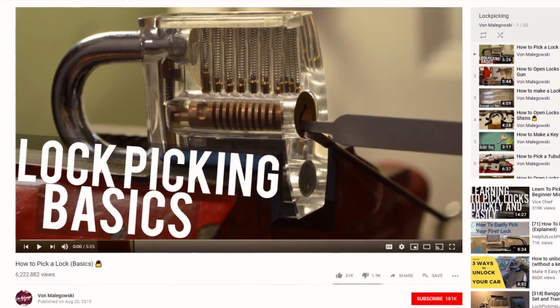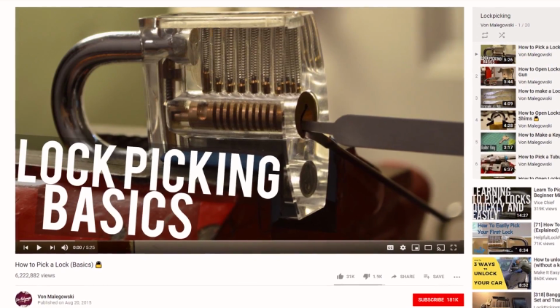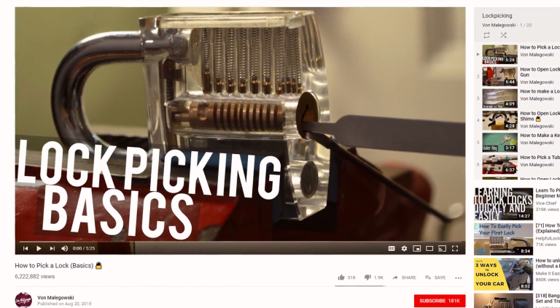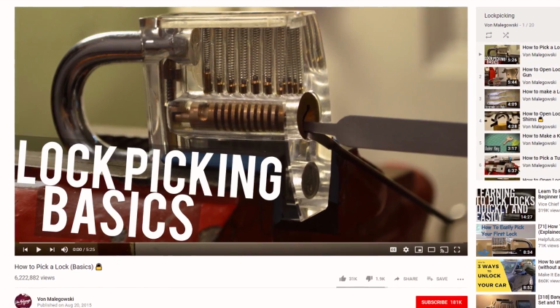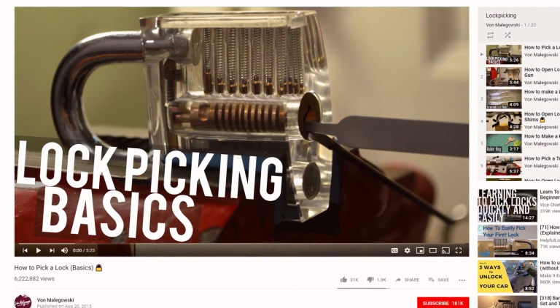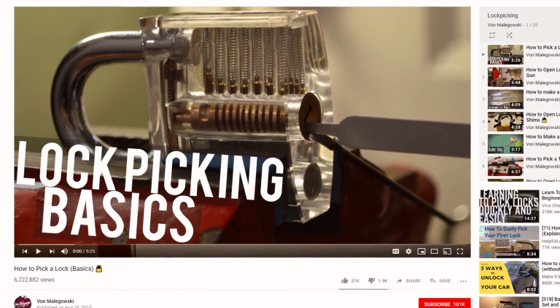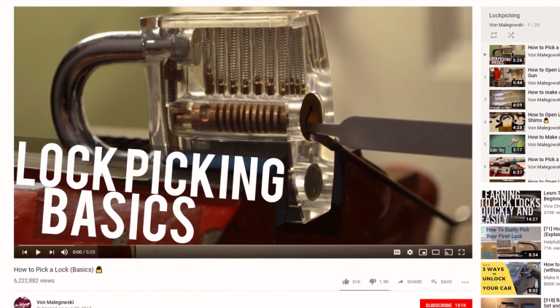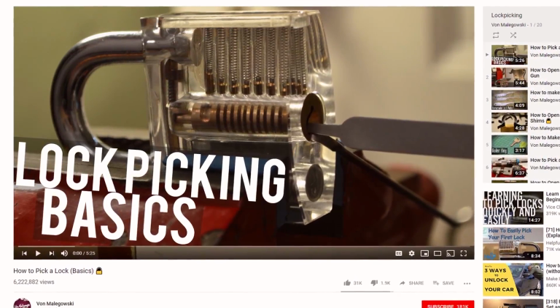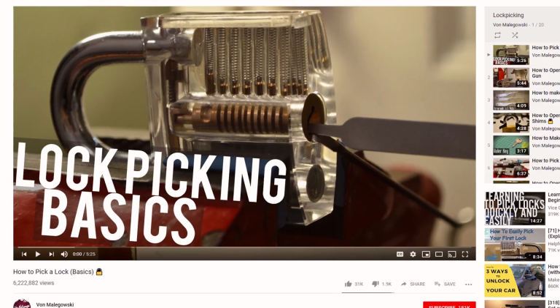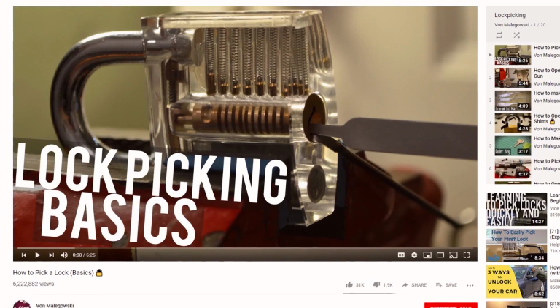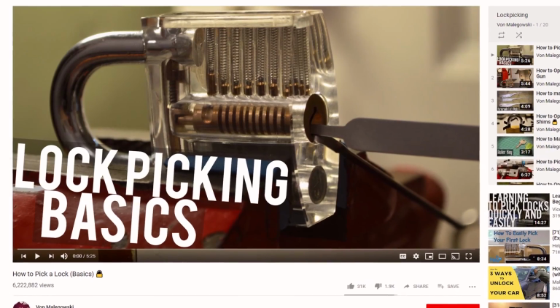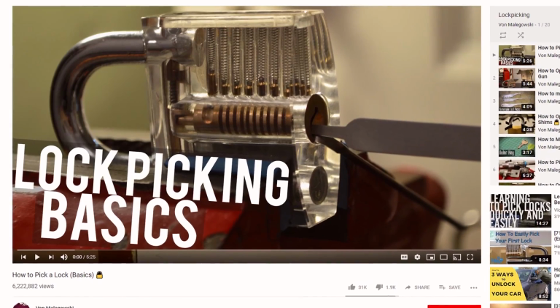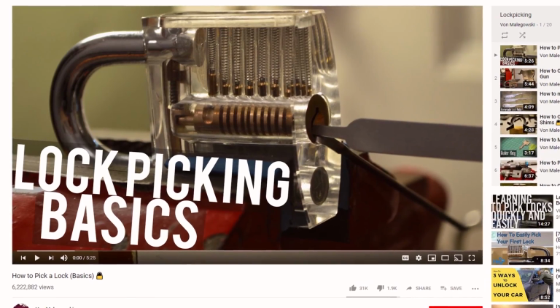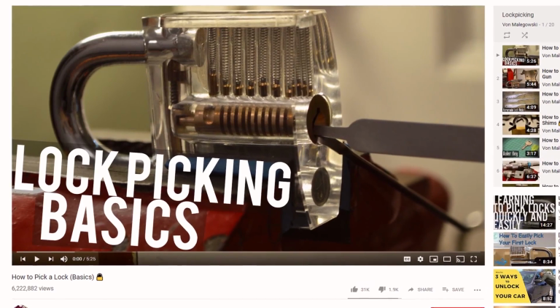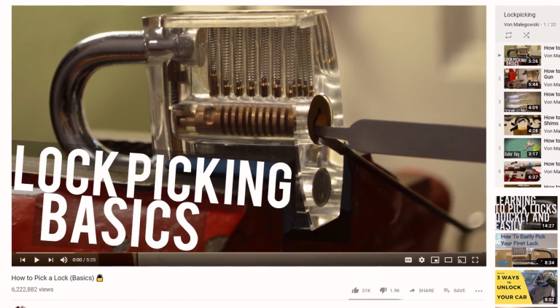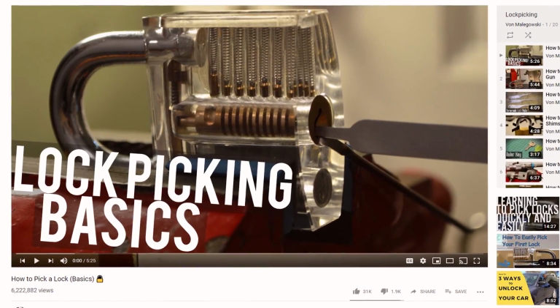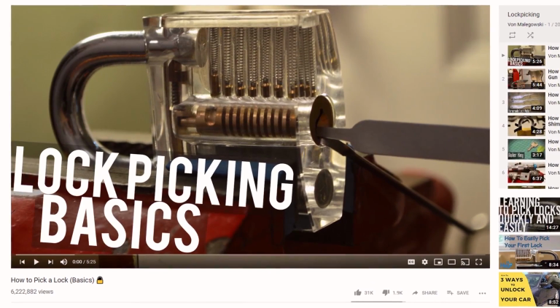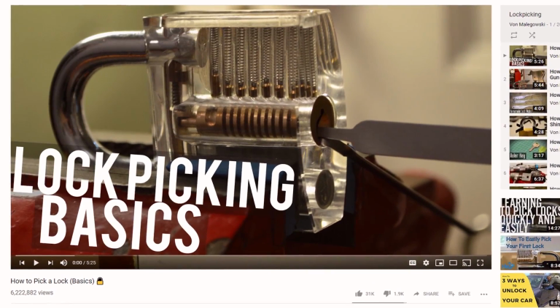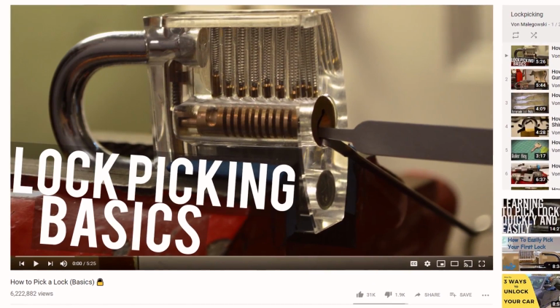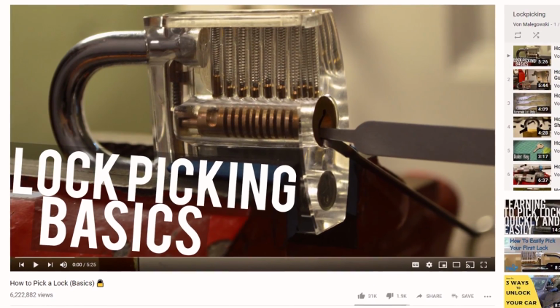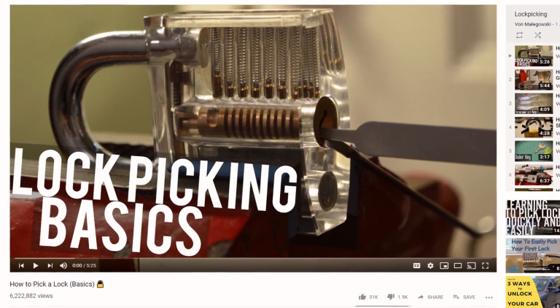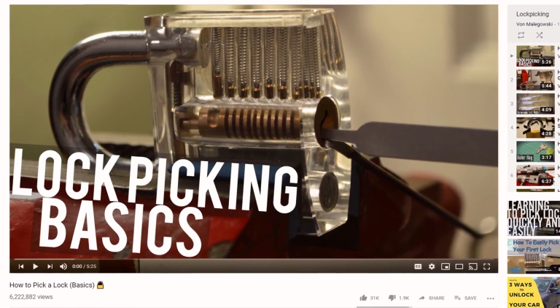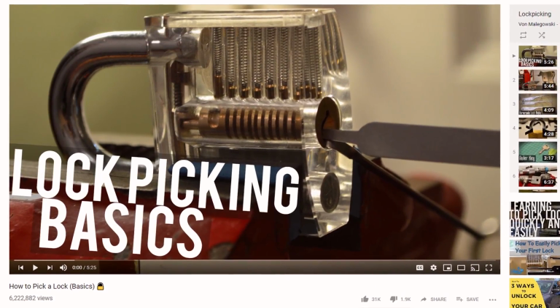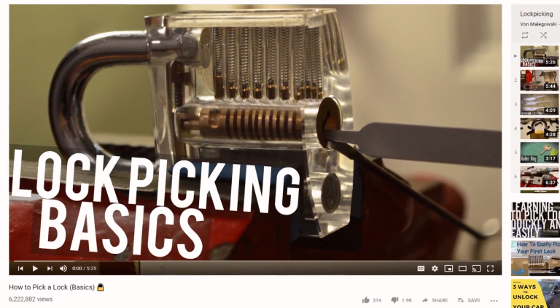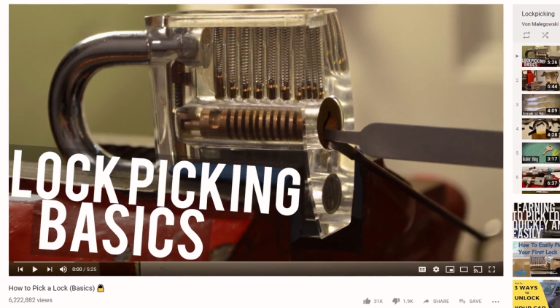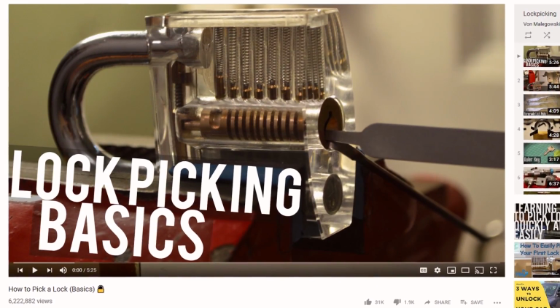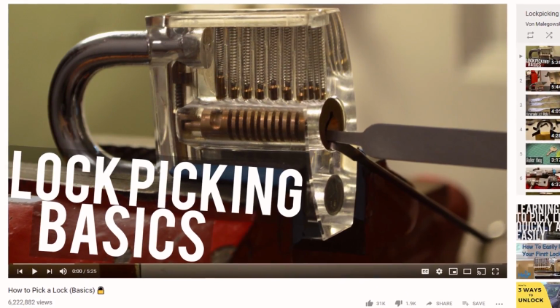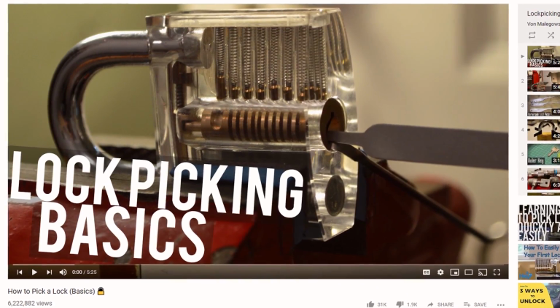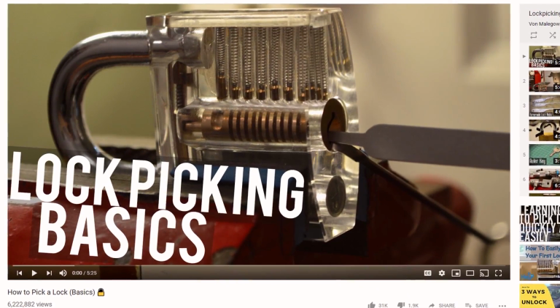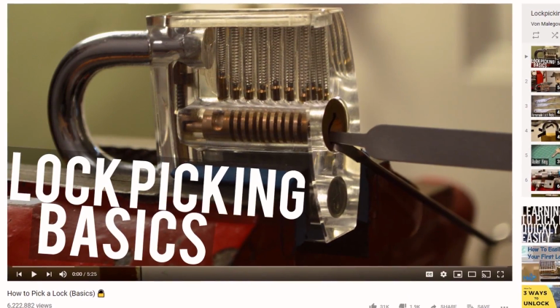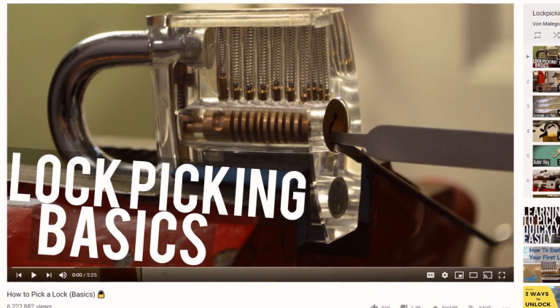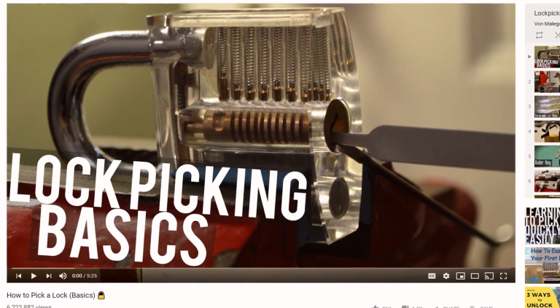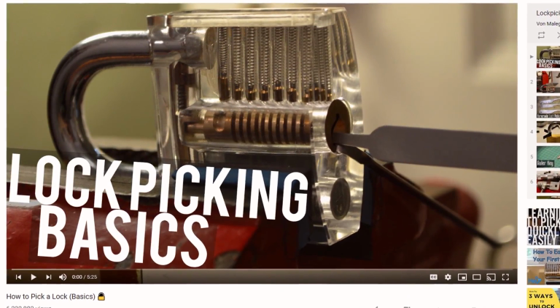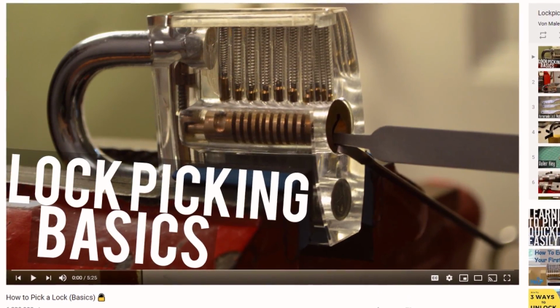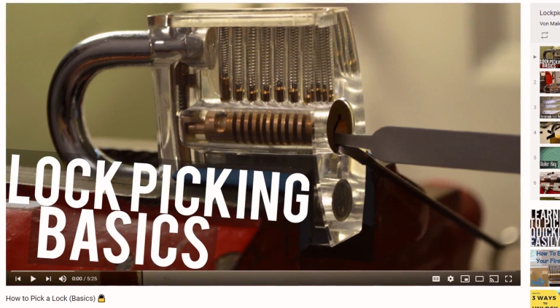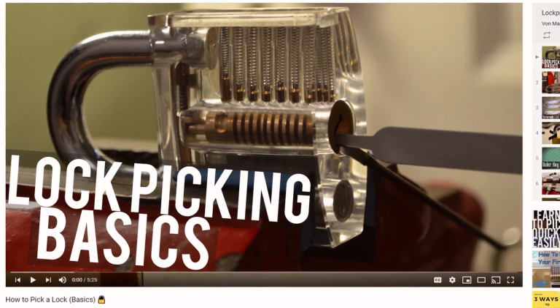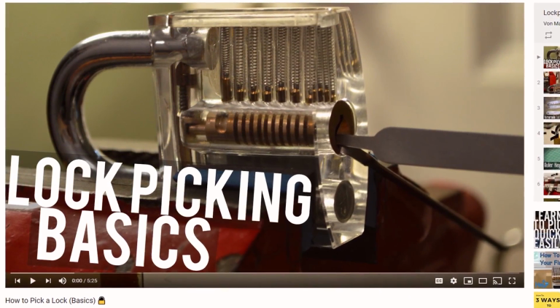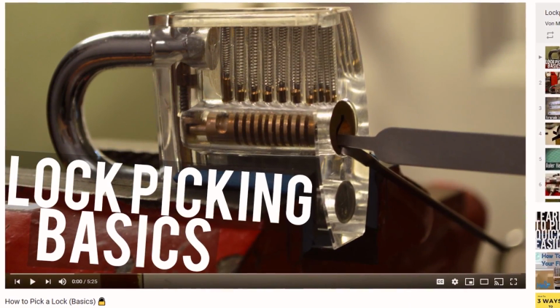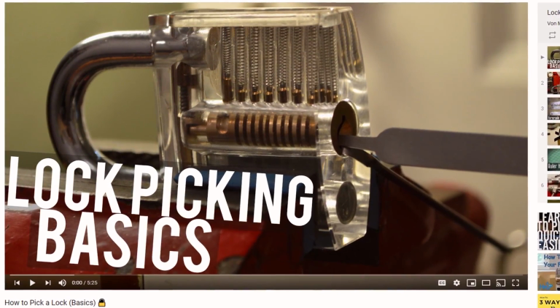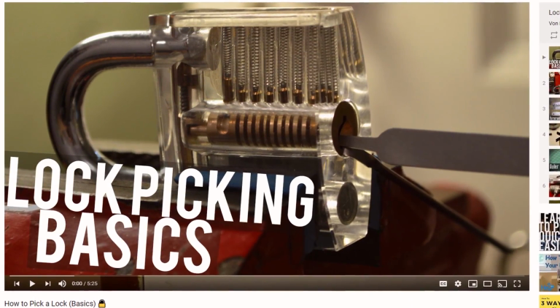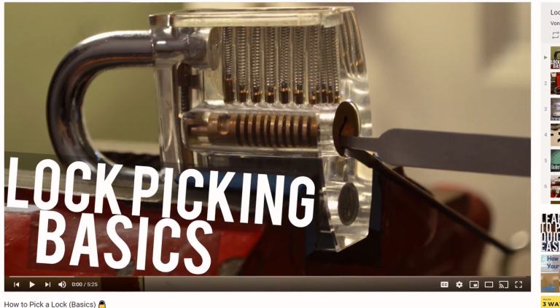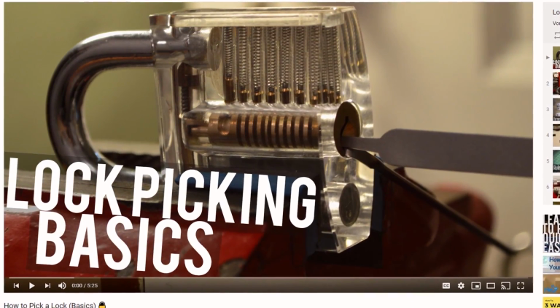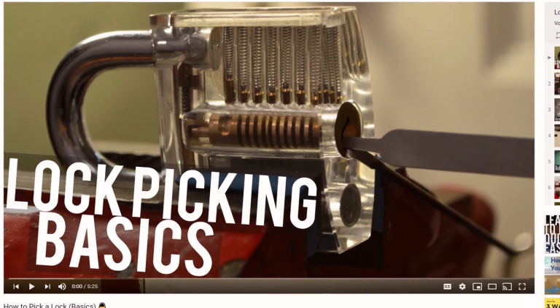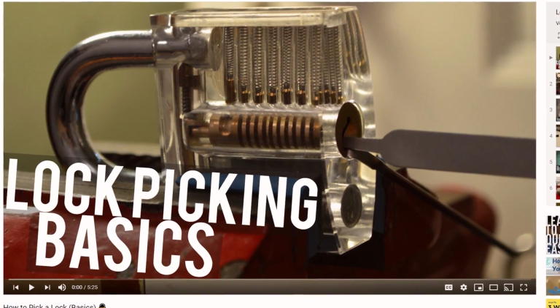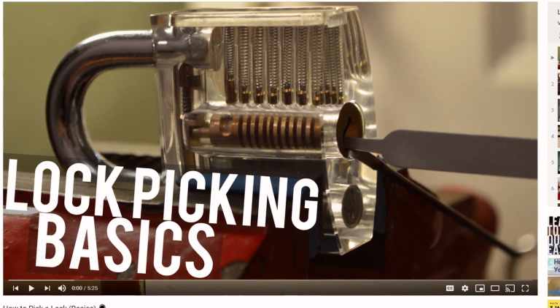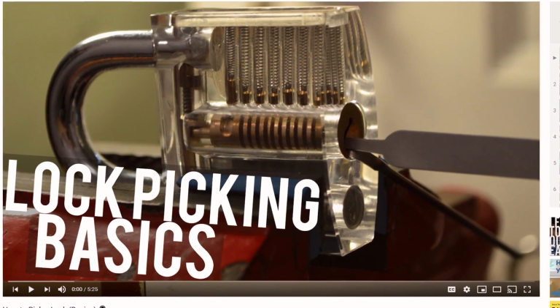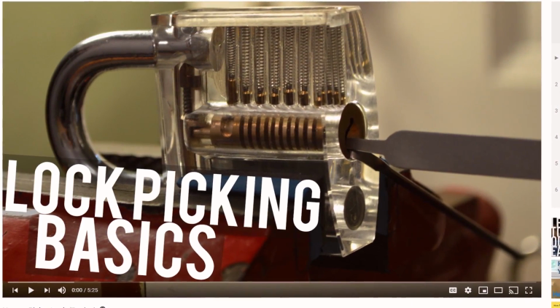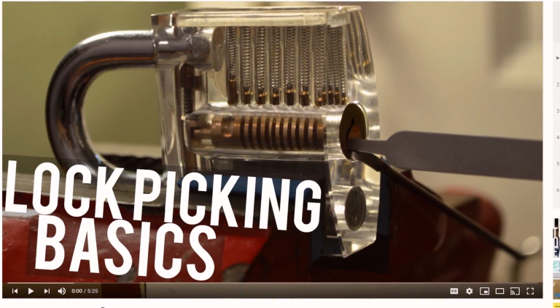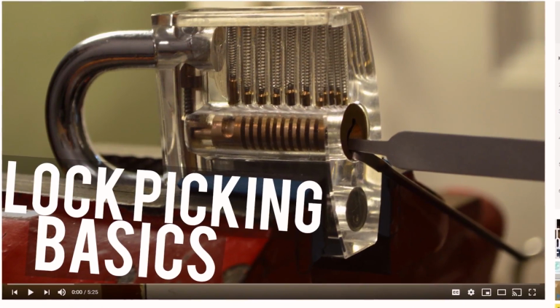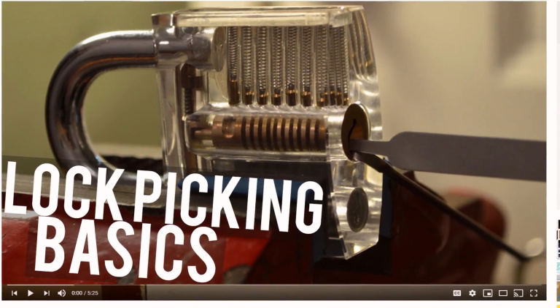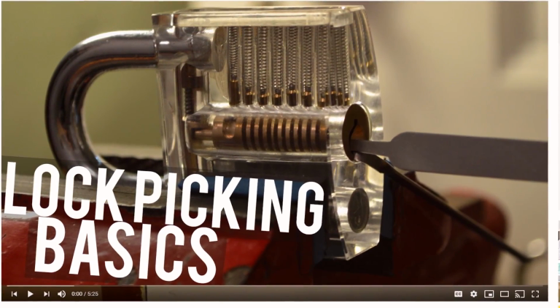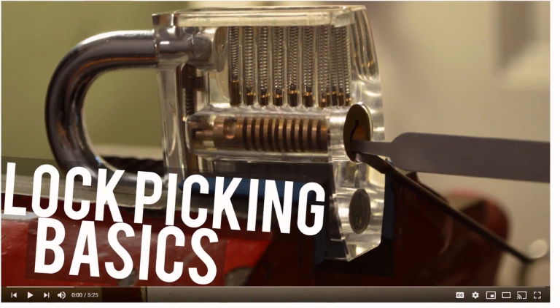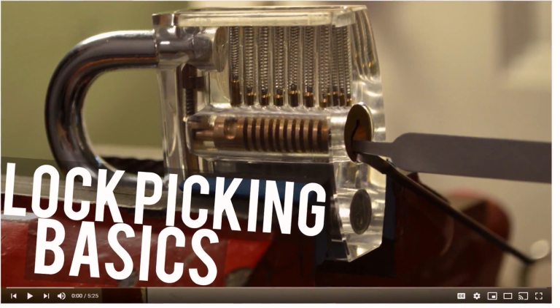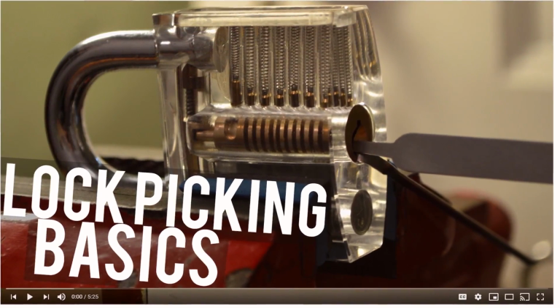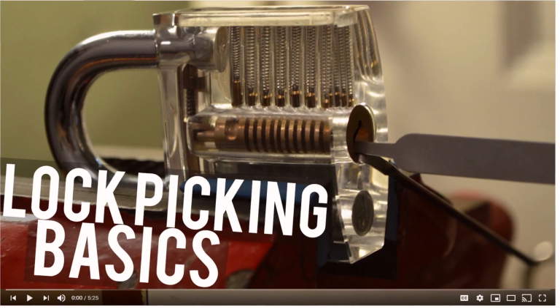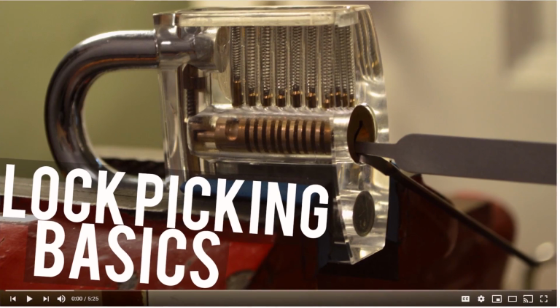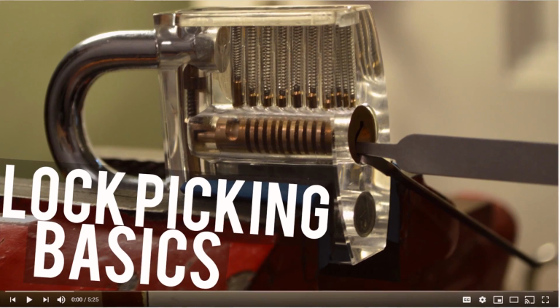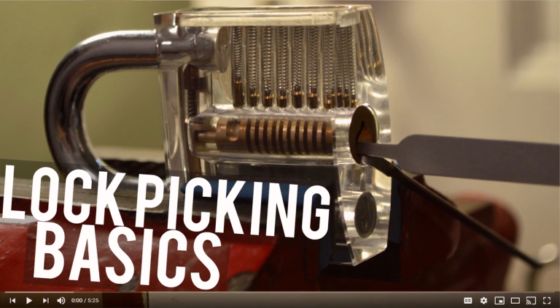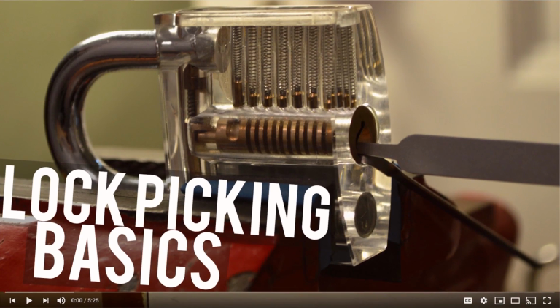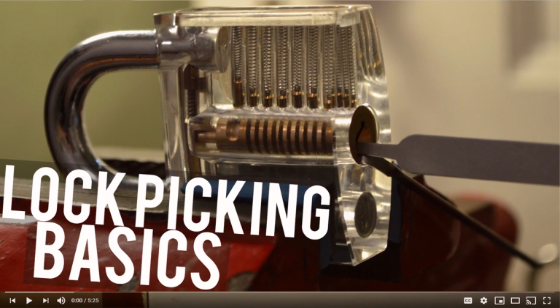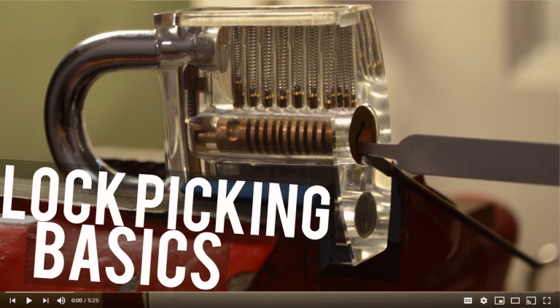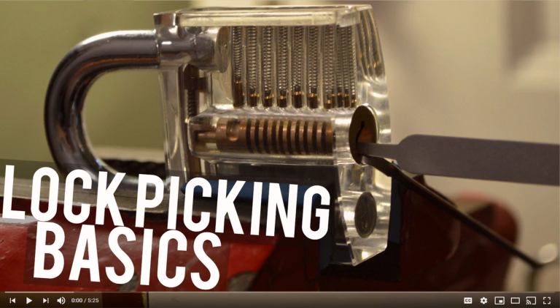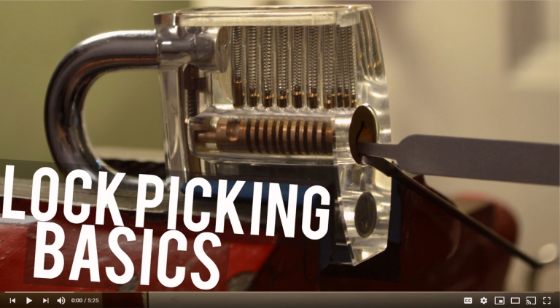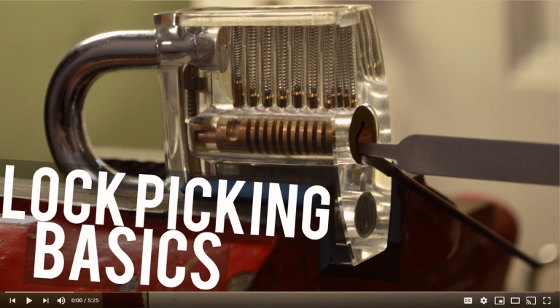This video will be about how to pick serrated pins. If you are not familiar with lock picking, check out my how to pick a lock basics video.